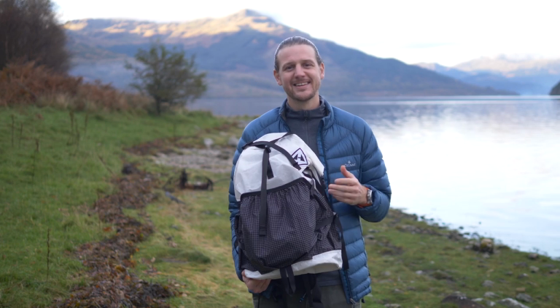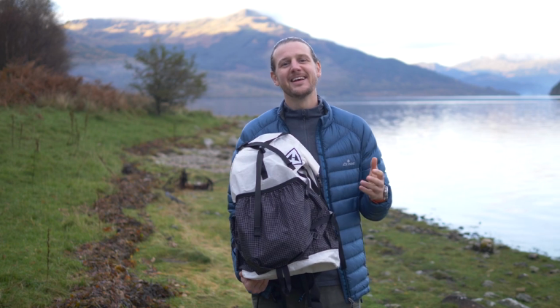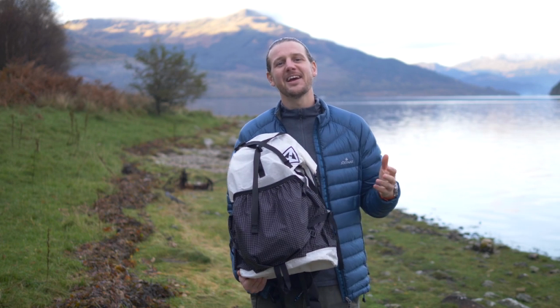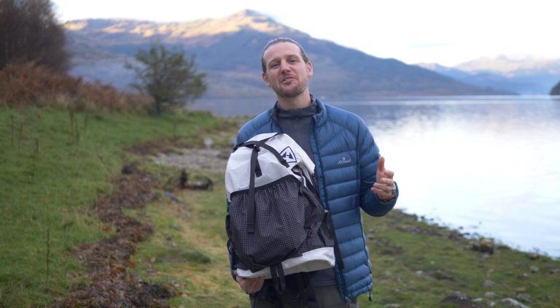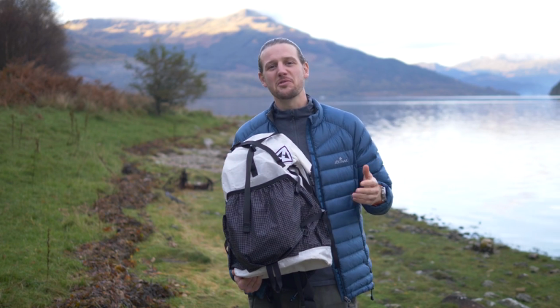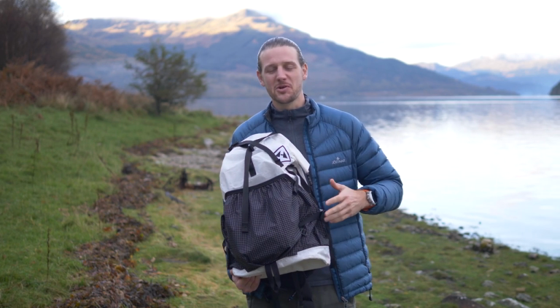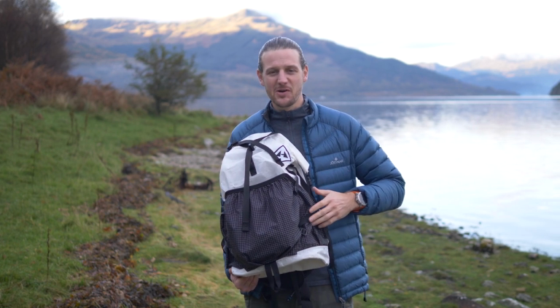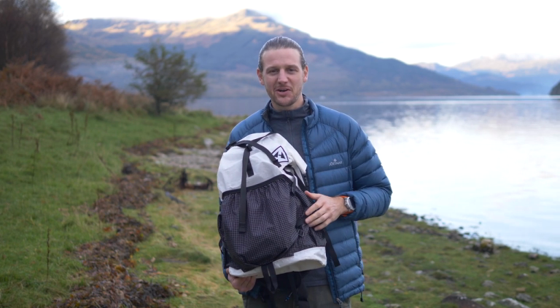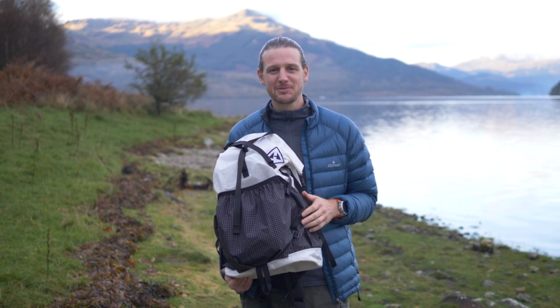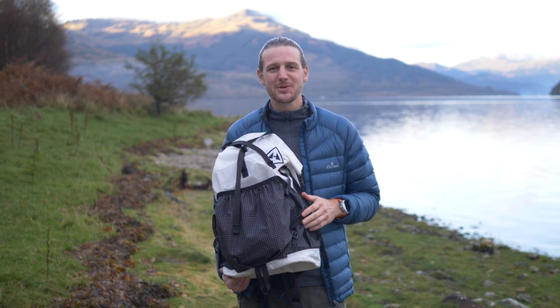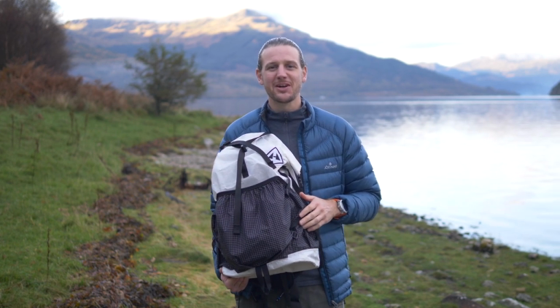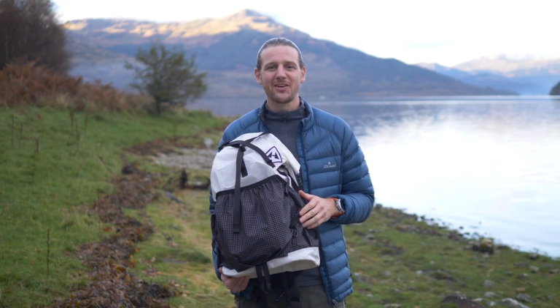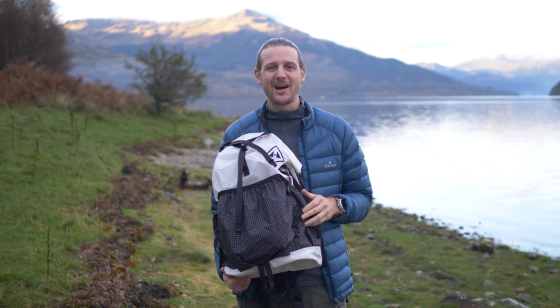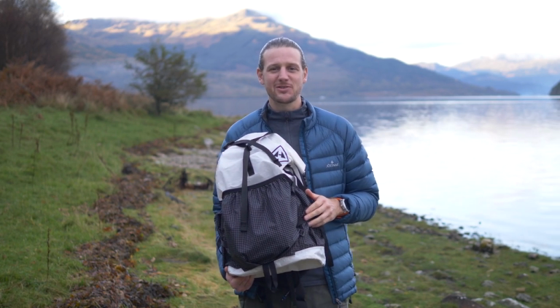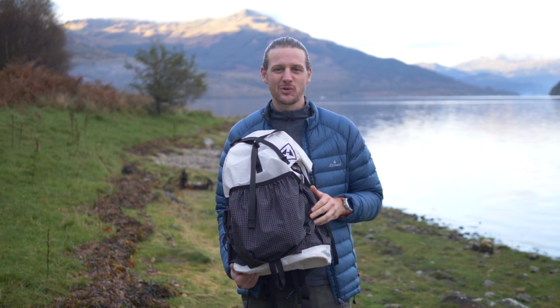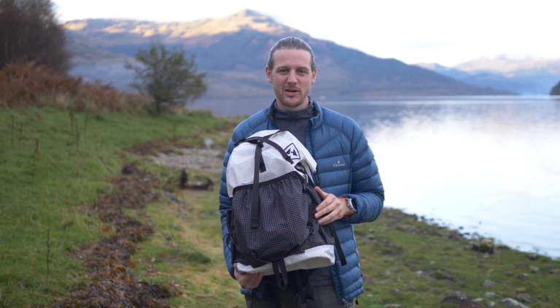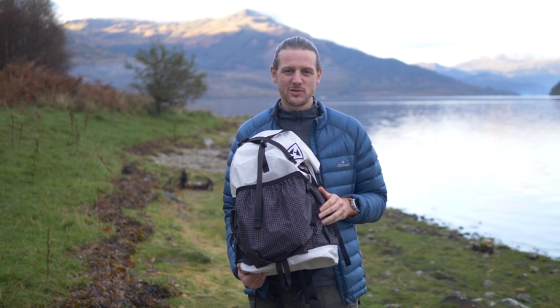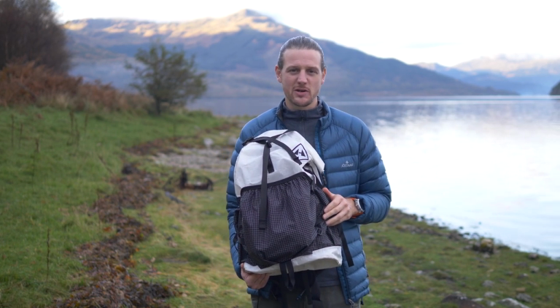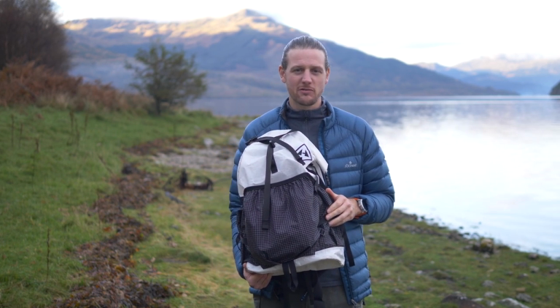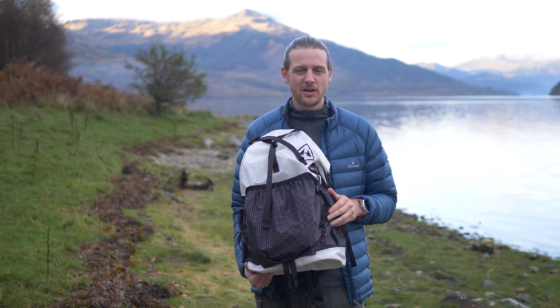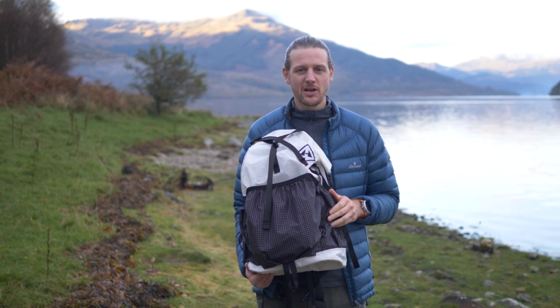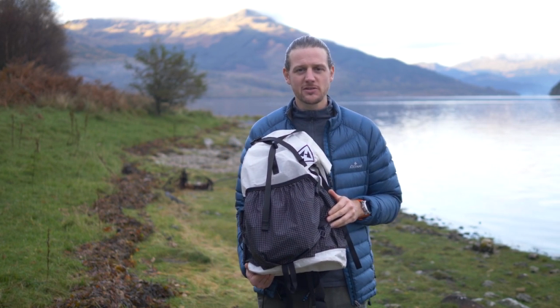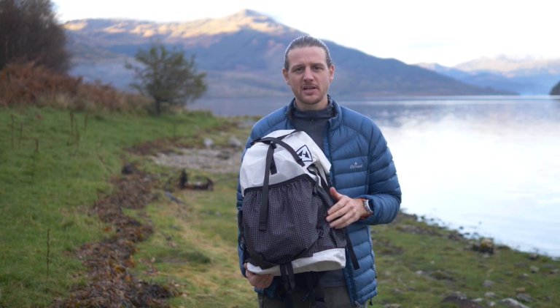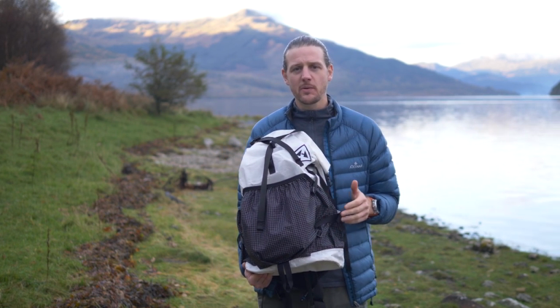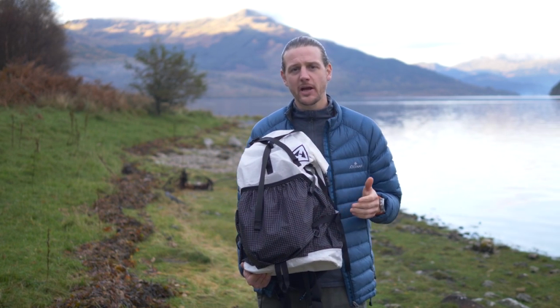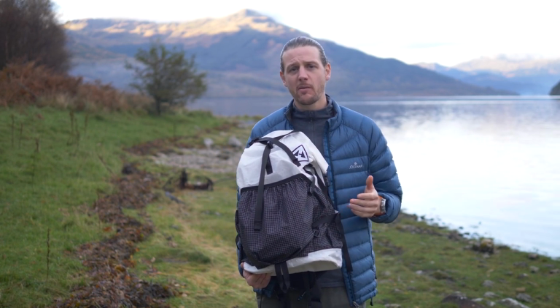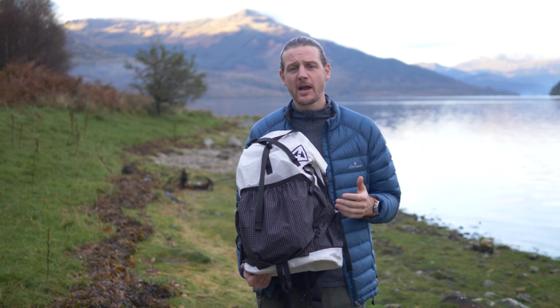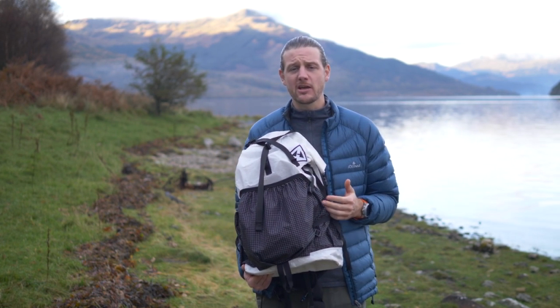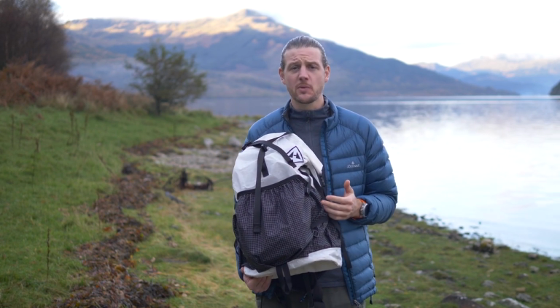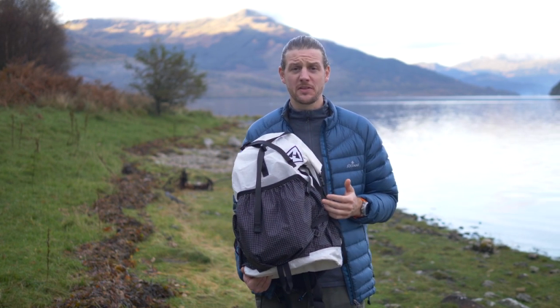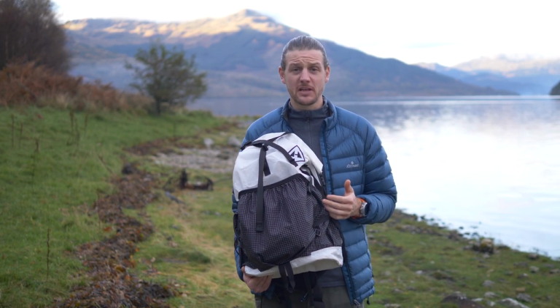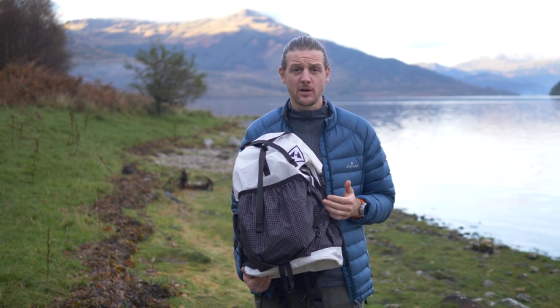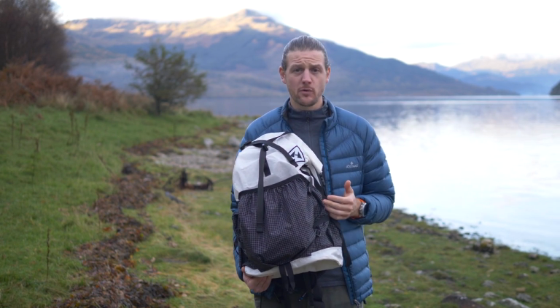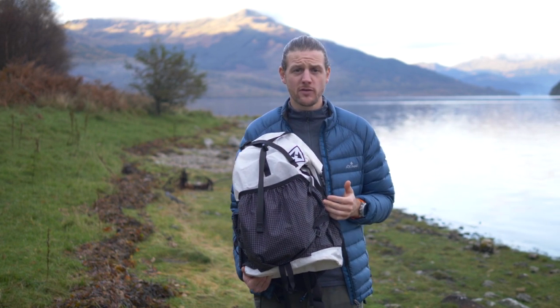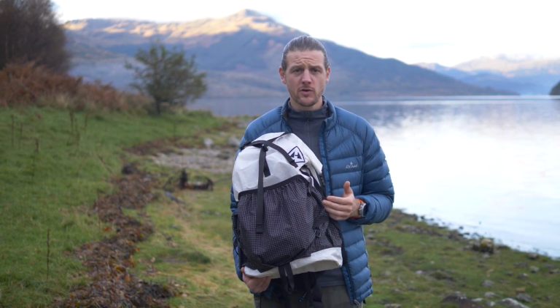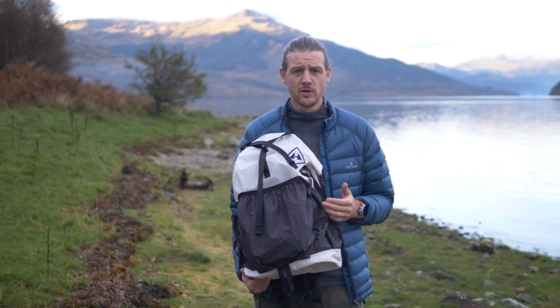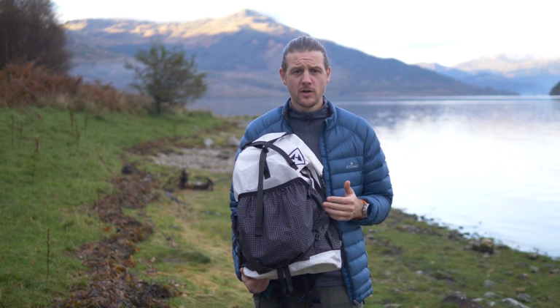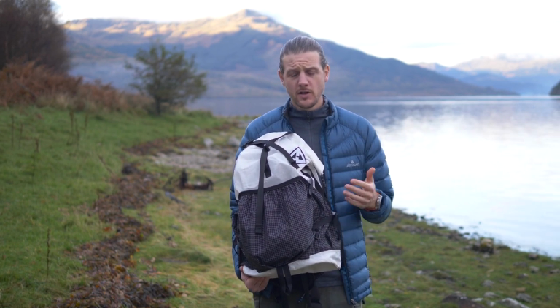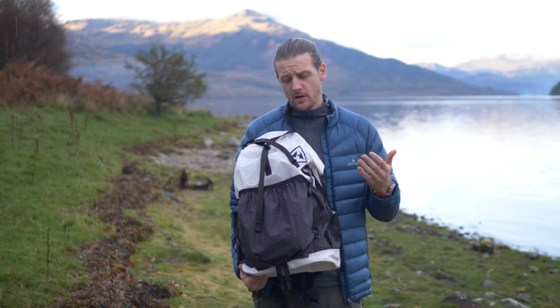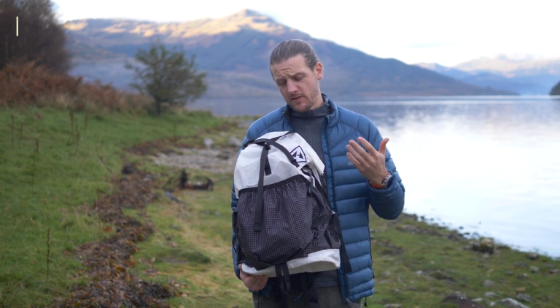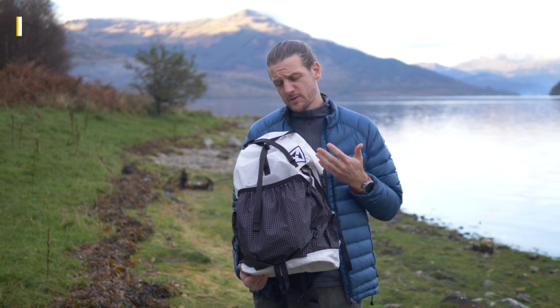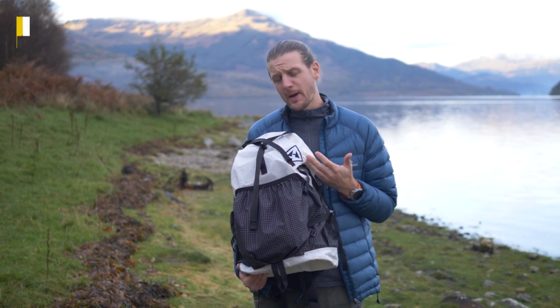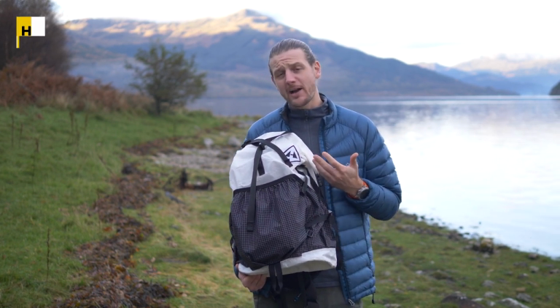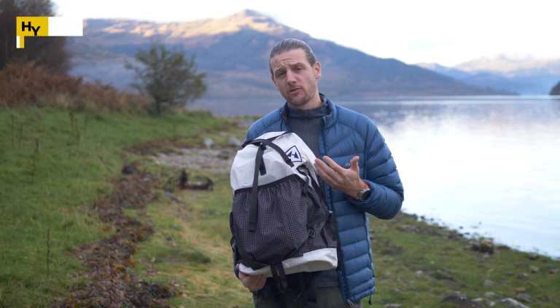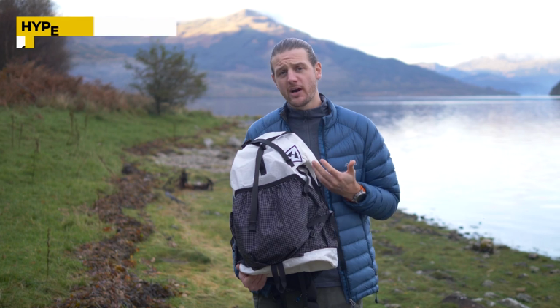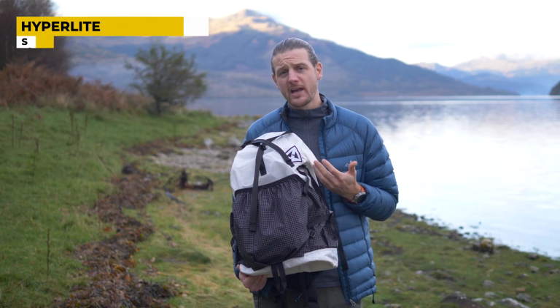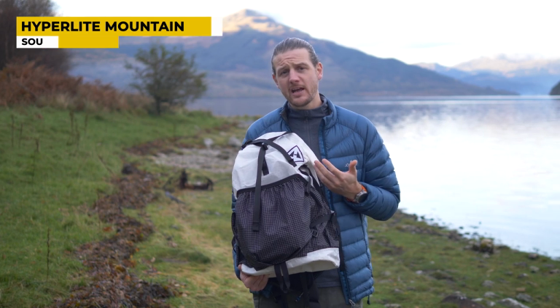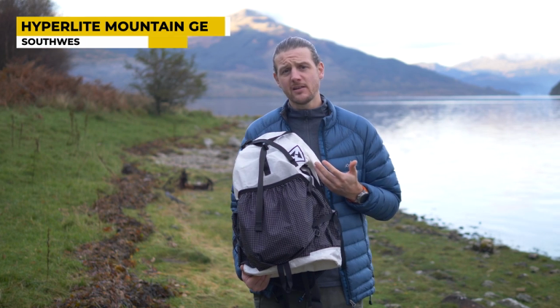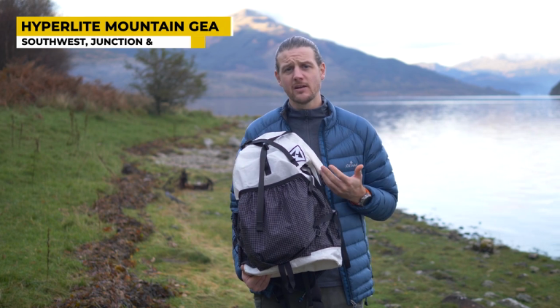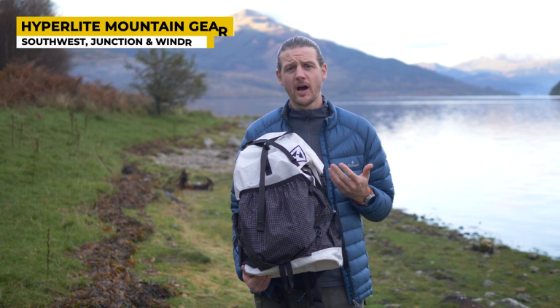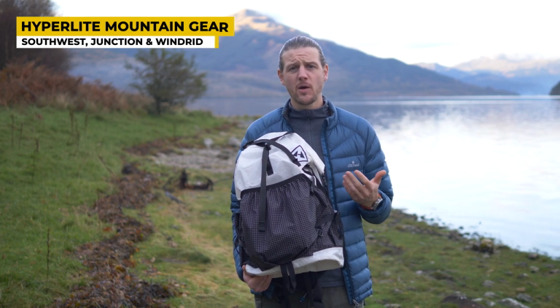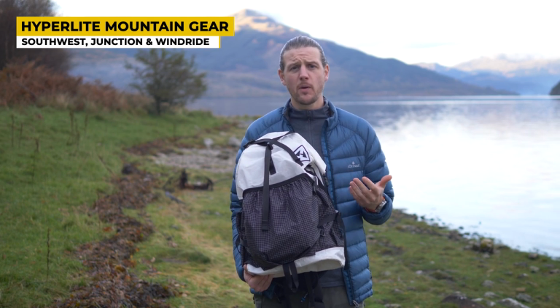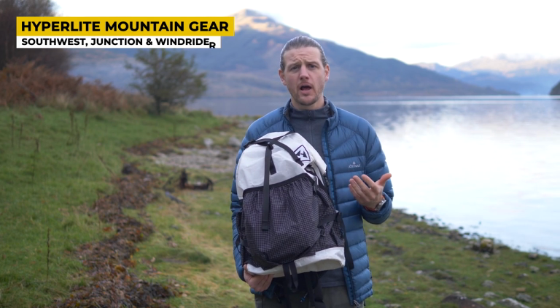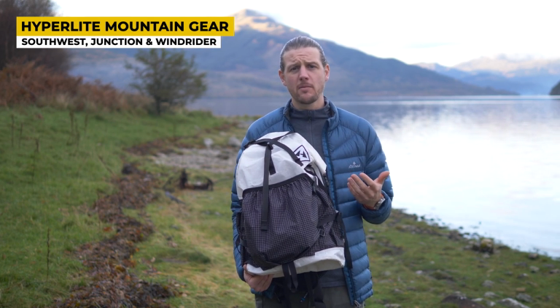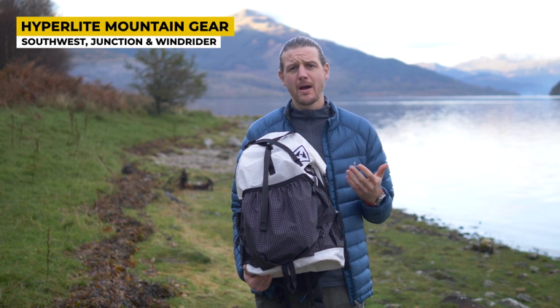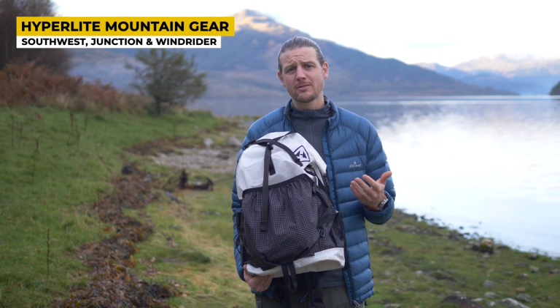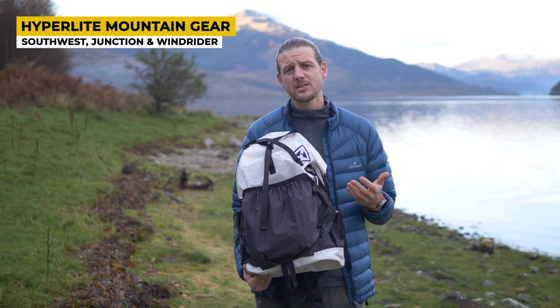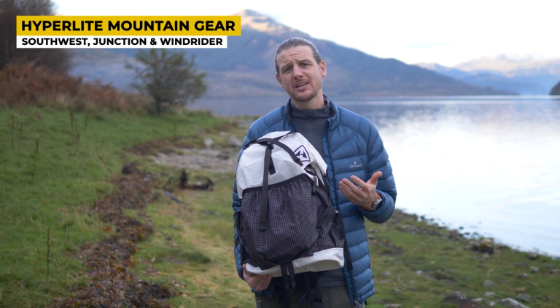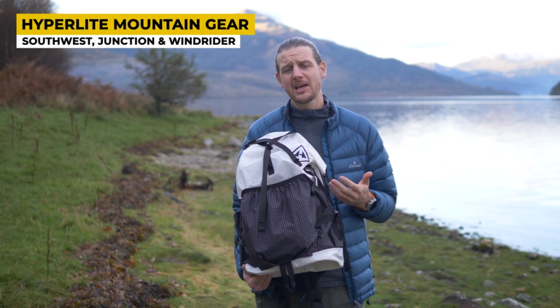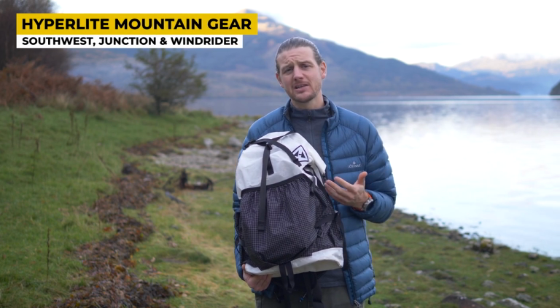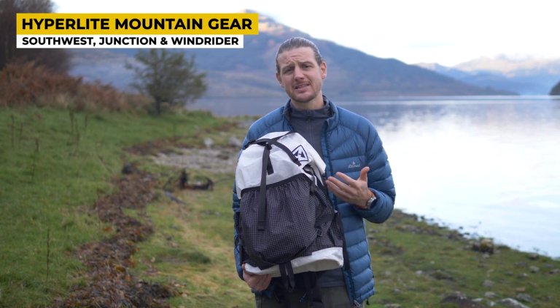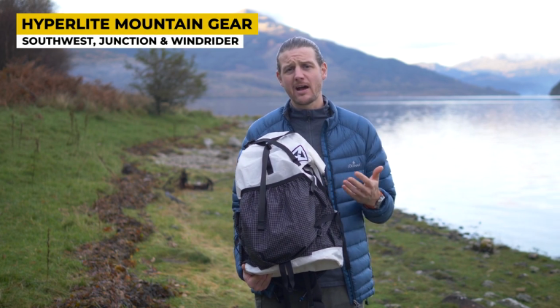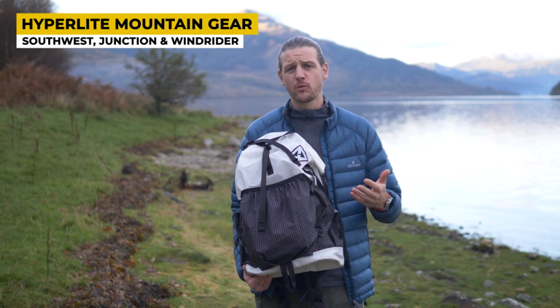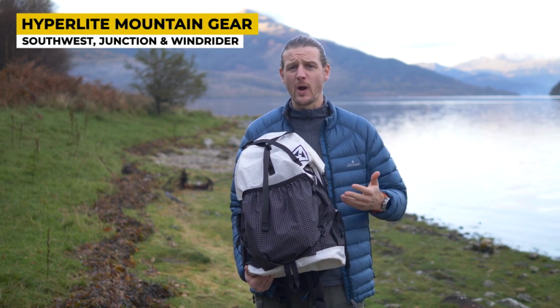Hey everyone, welcome to another Outdoor Intrigue video. Today we're coming at you with the gear review of this pack right here, the Hyperlite Mountain Gear Southwest.